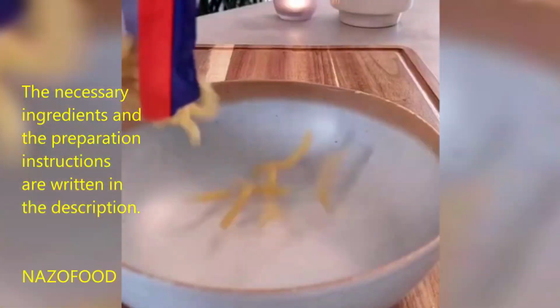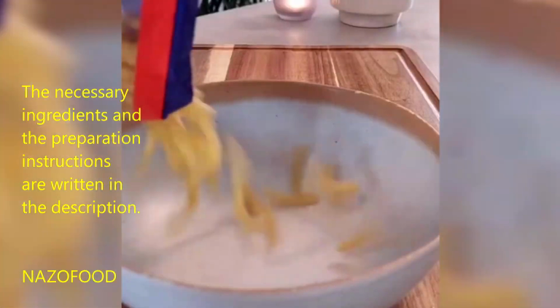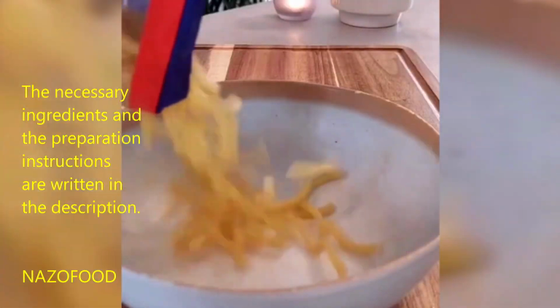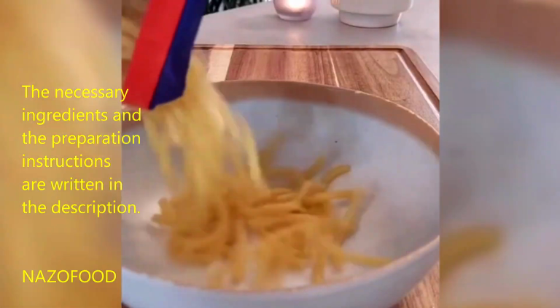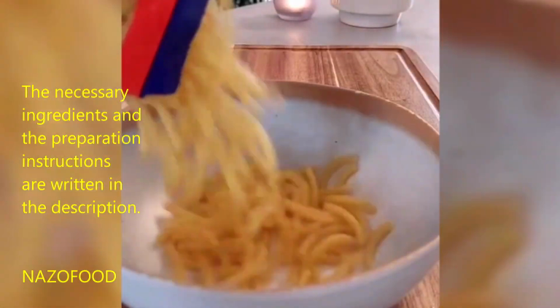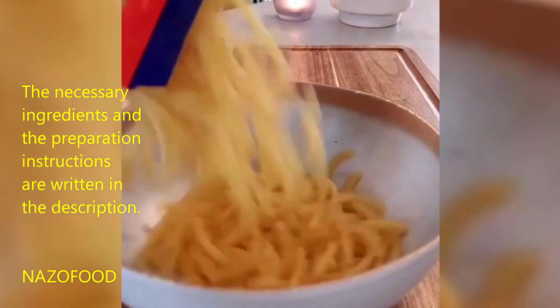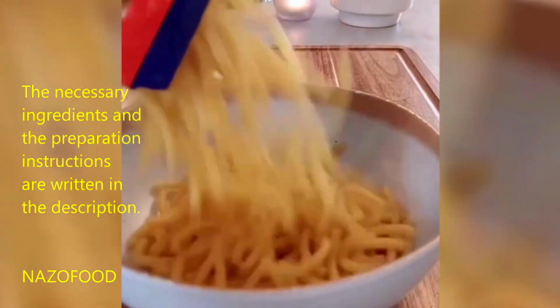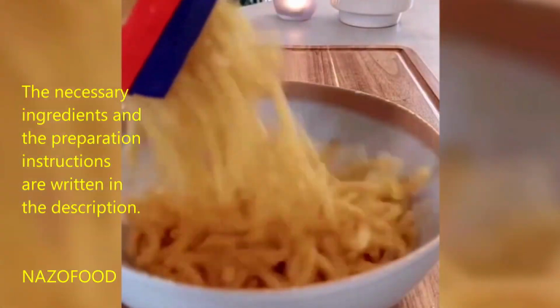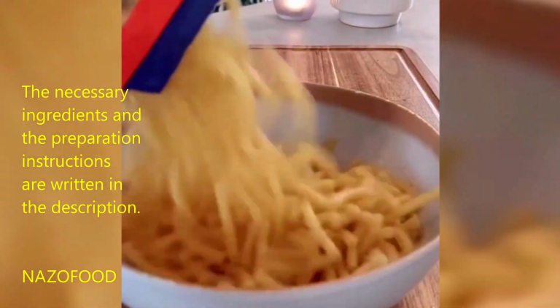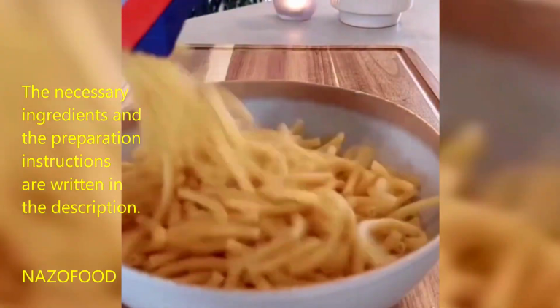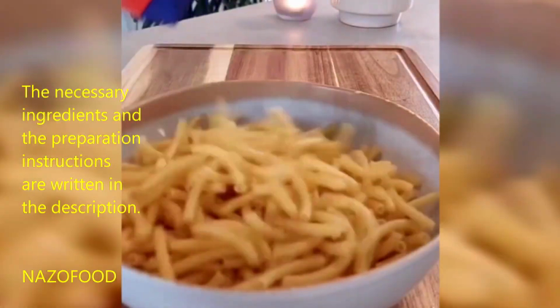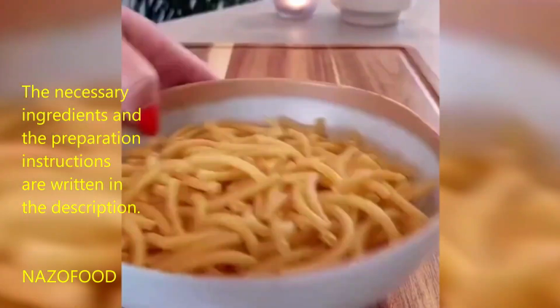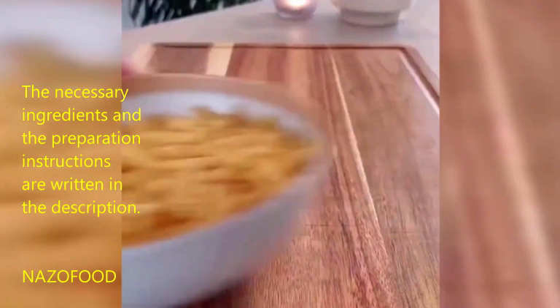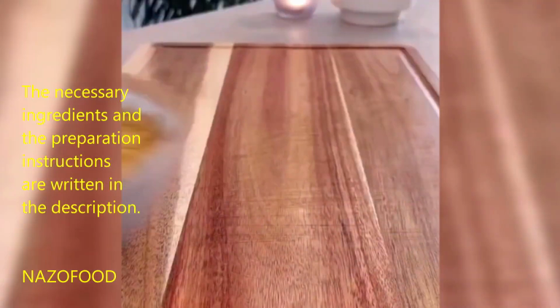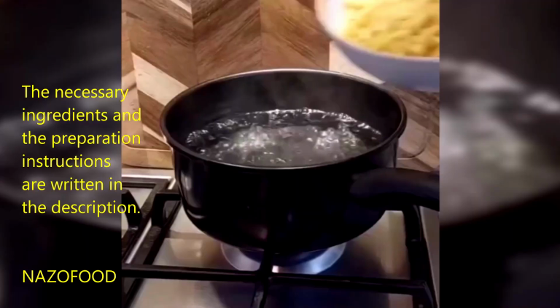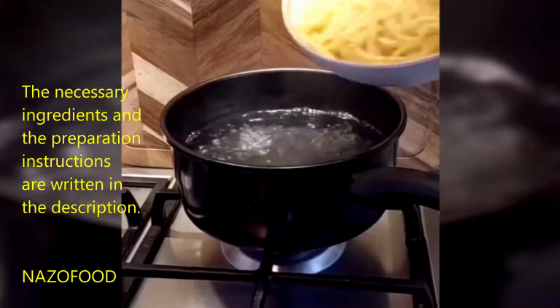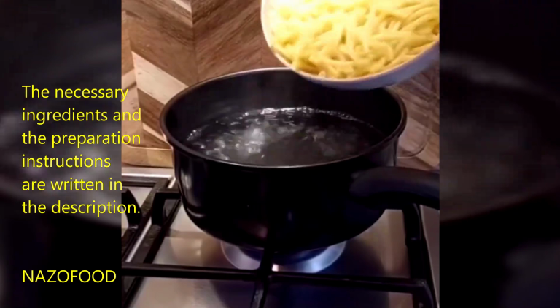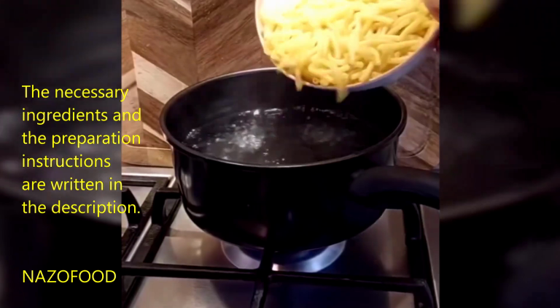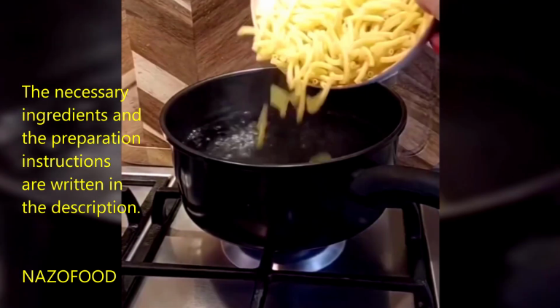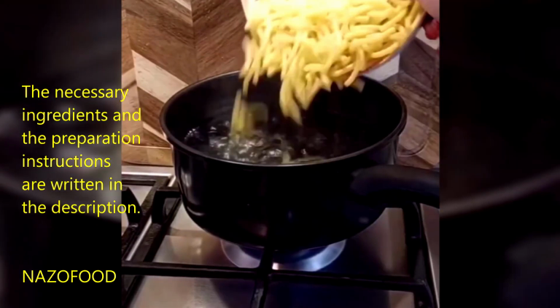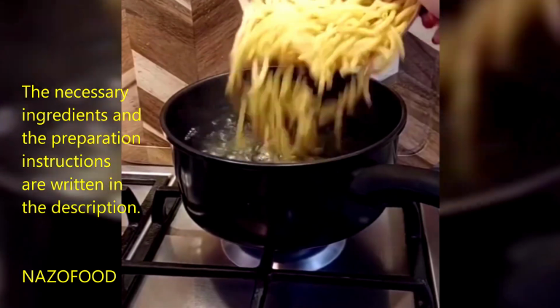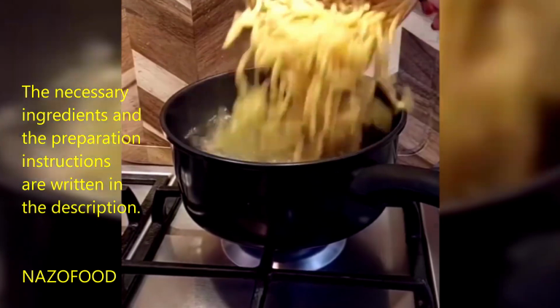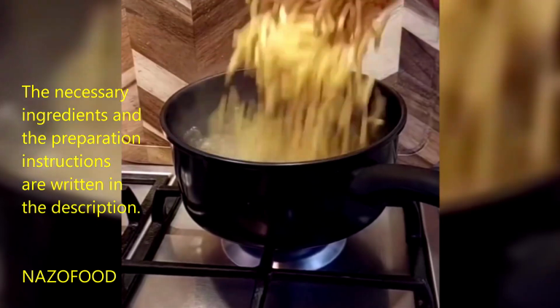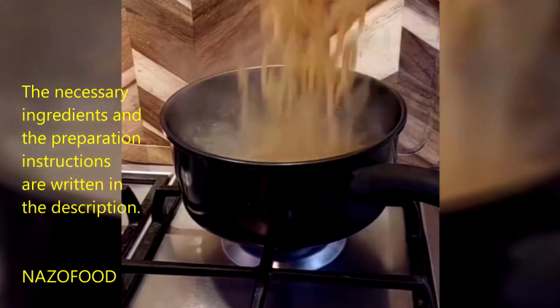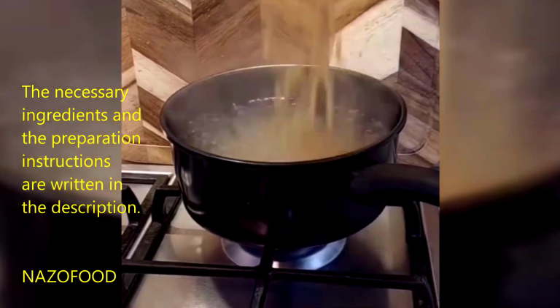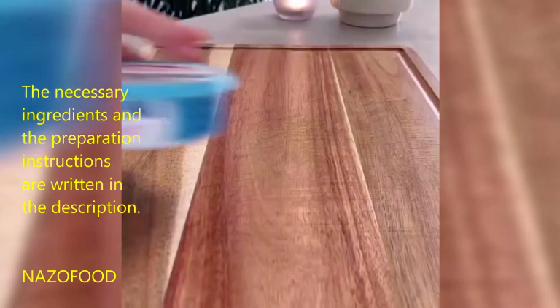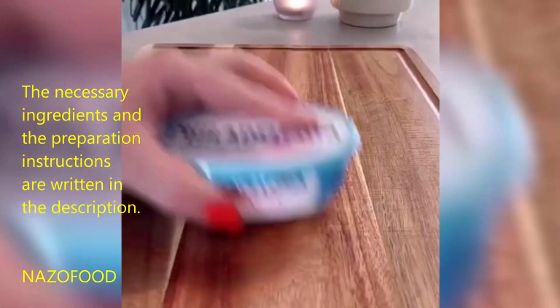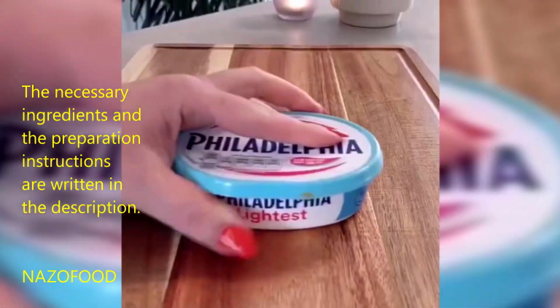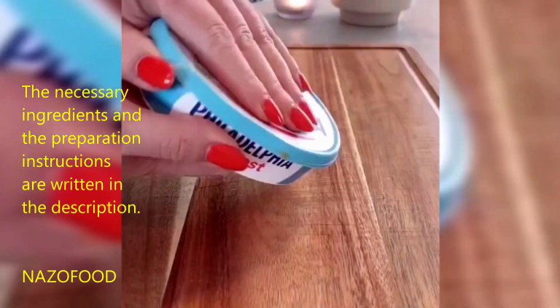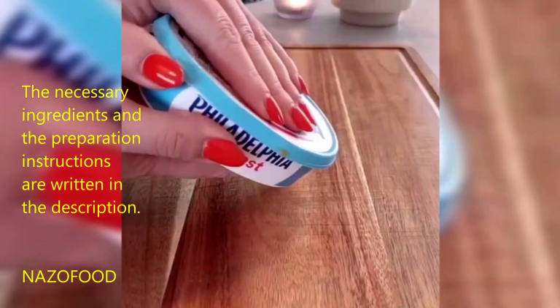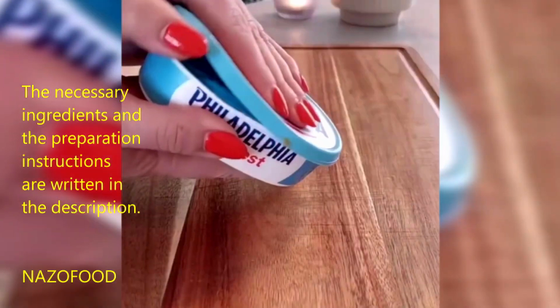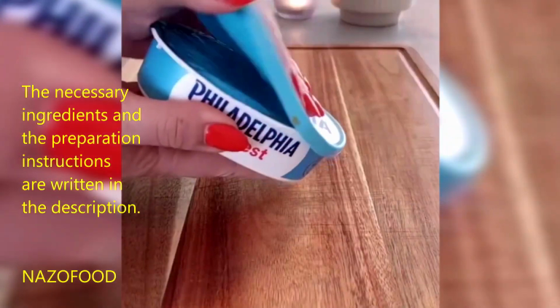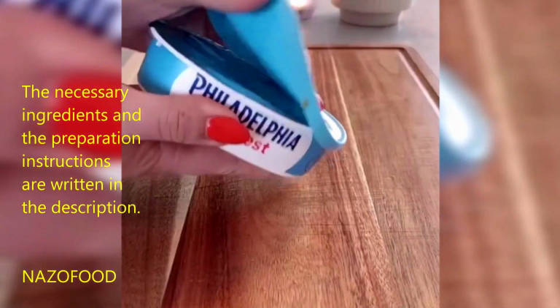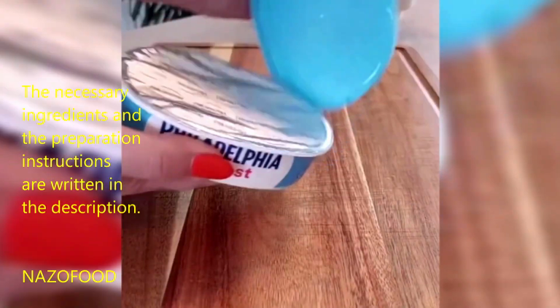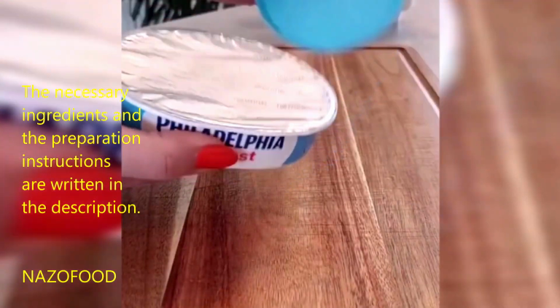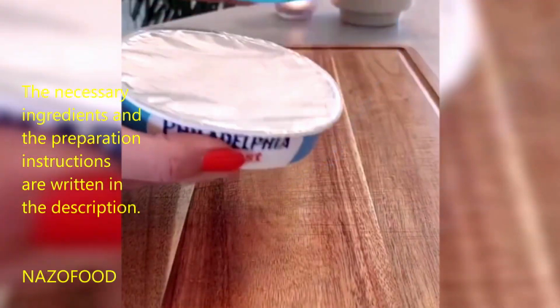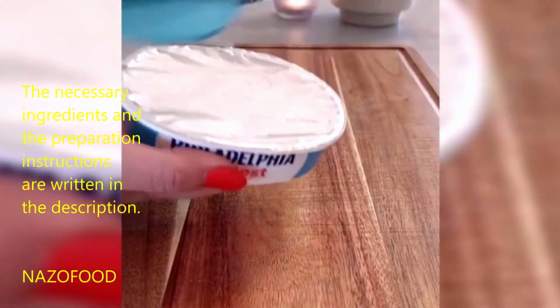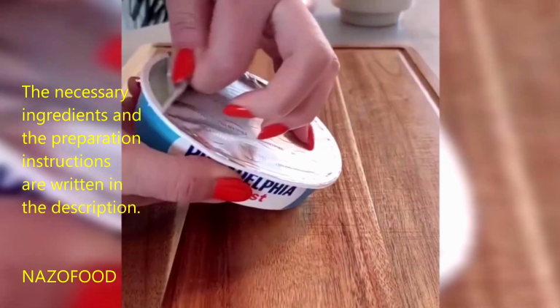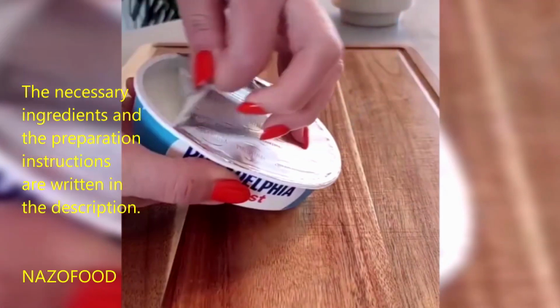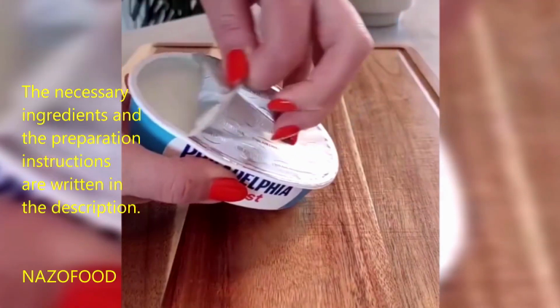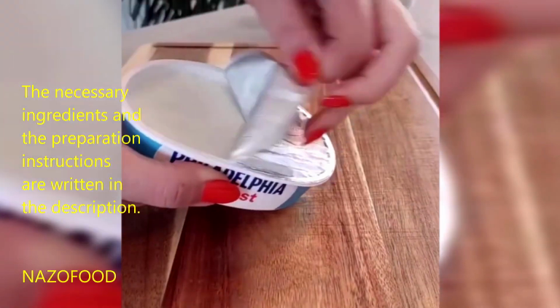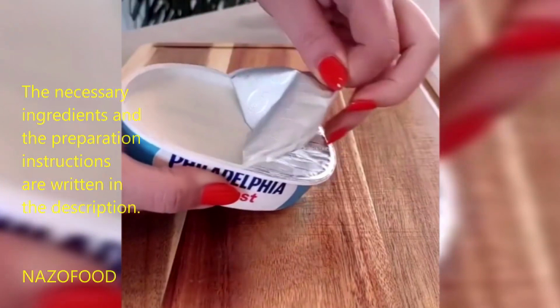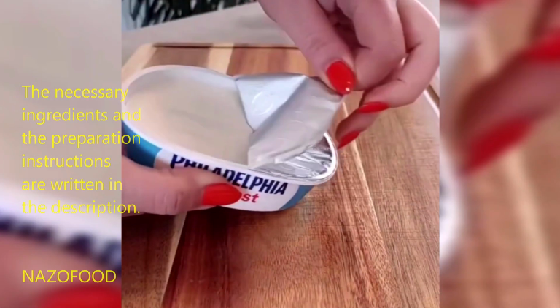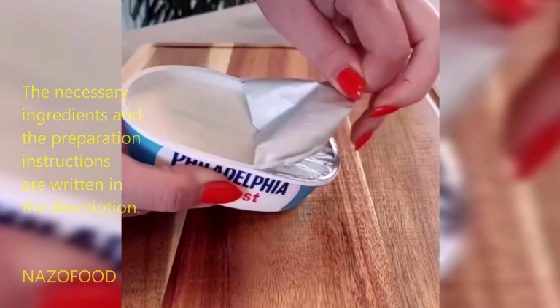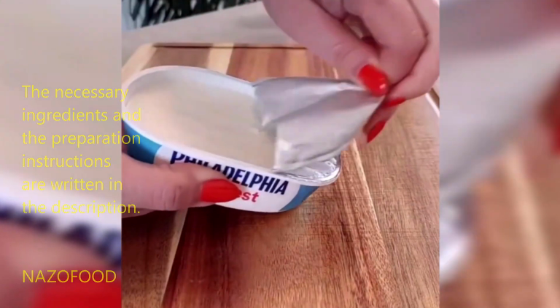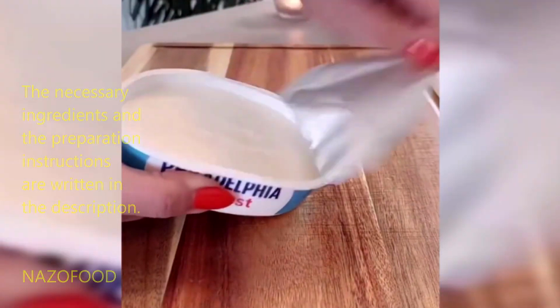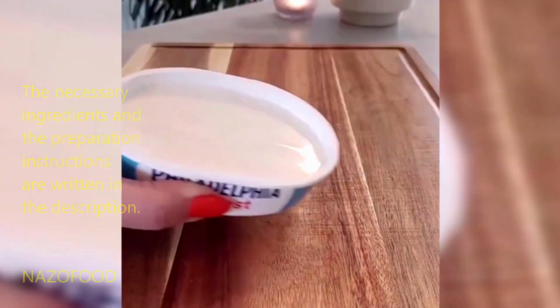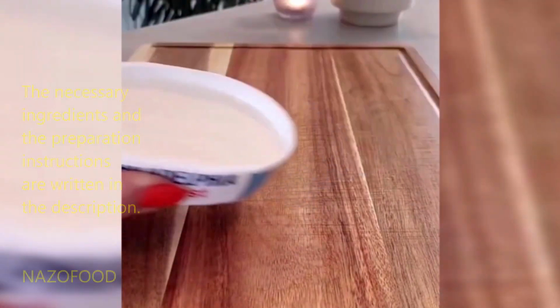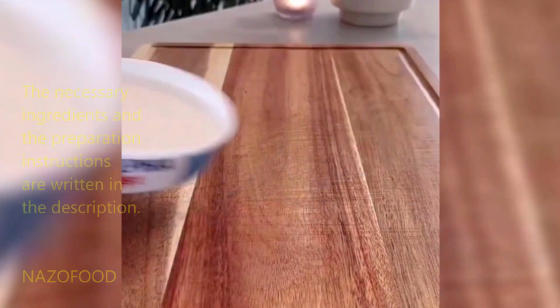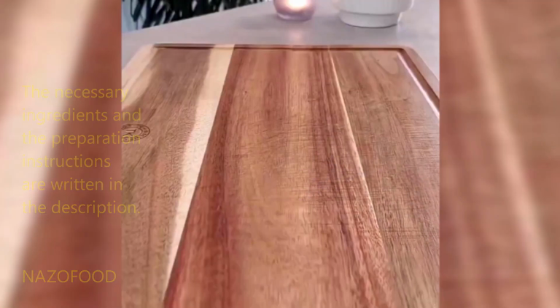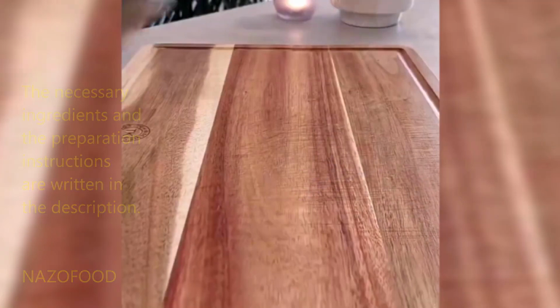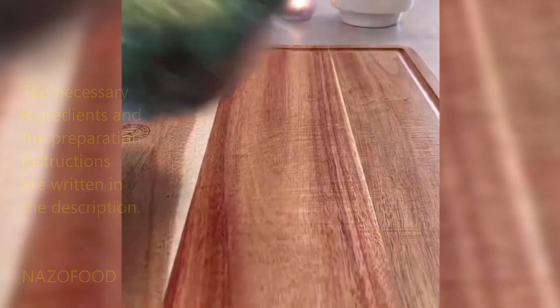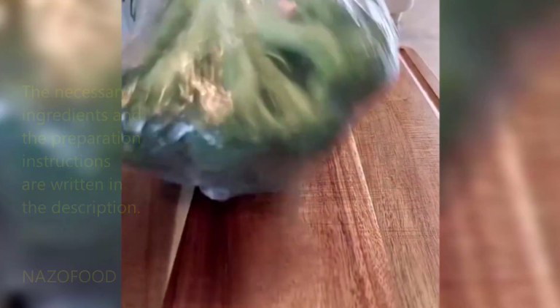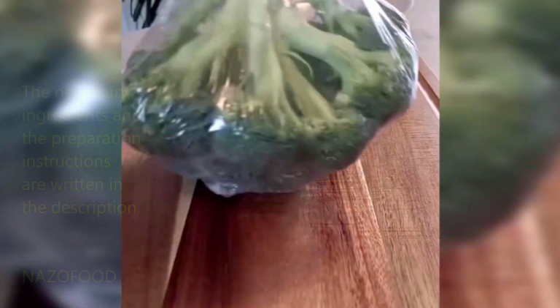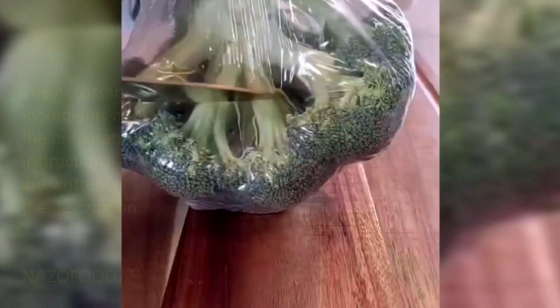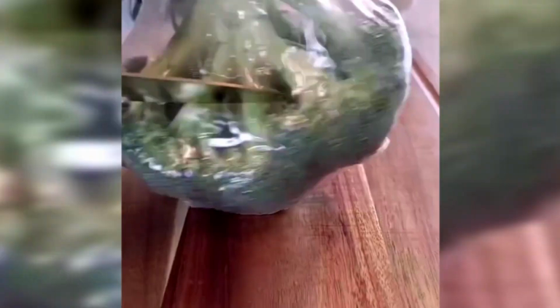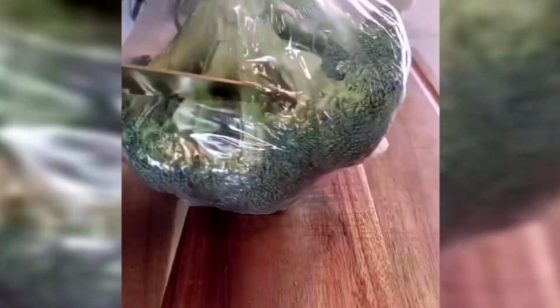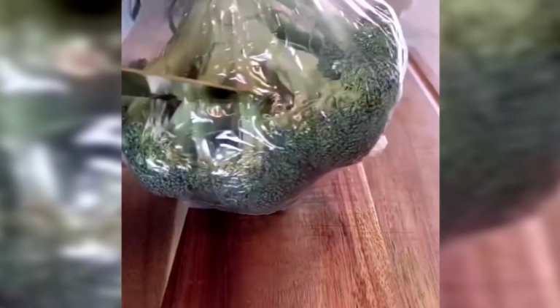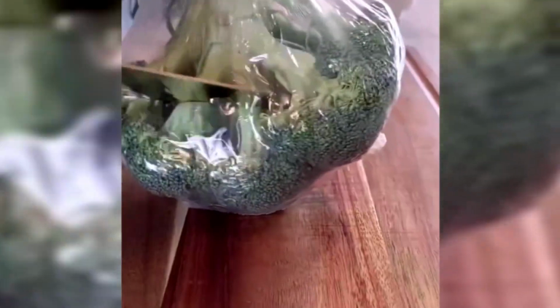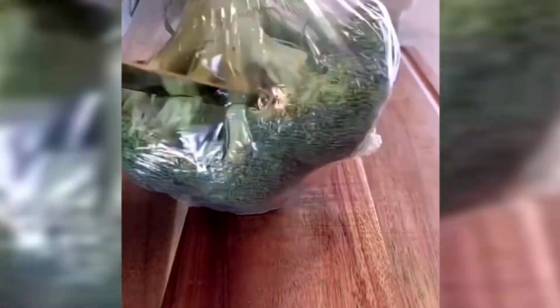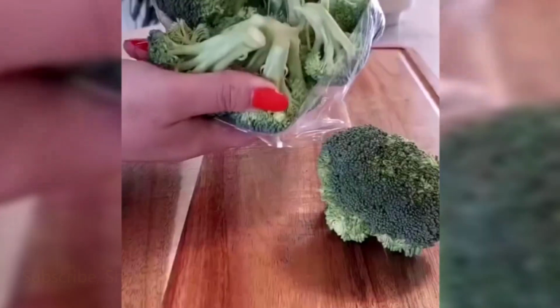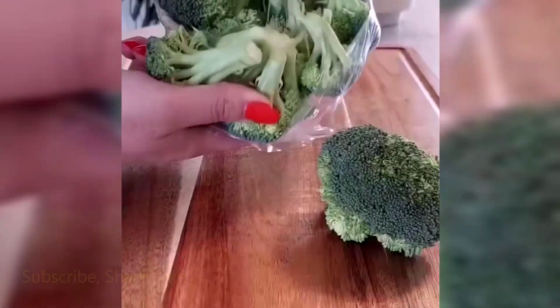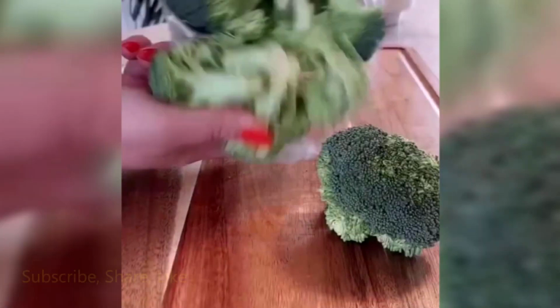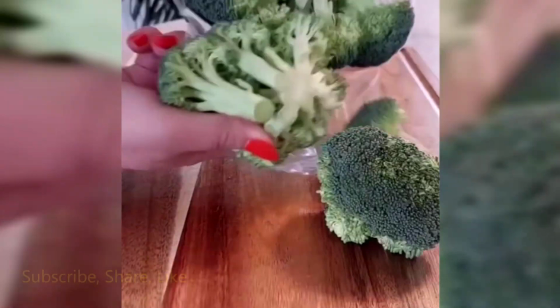Cook the pasta in boiling salted water until al dente. Finely chop the onion and set aside.